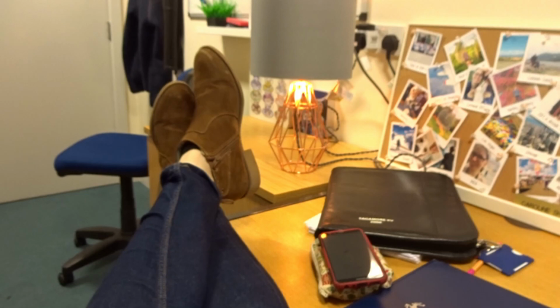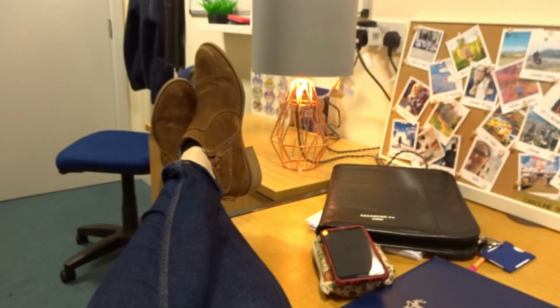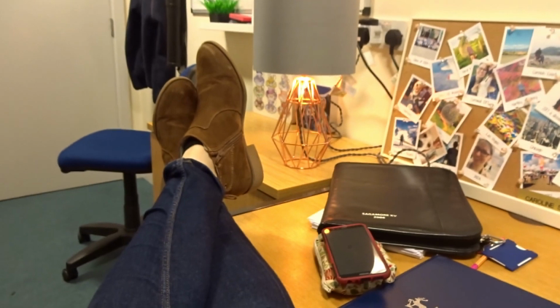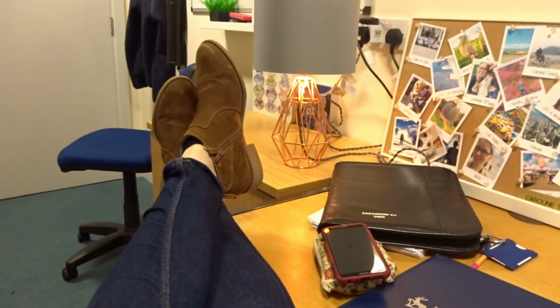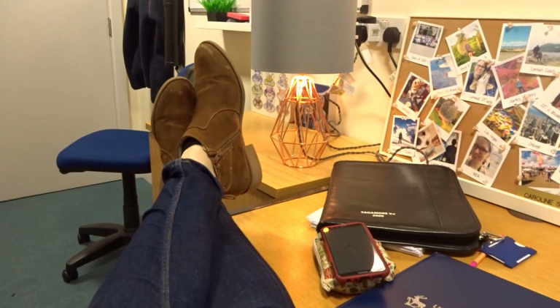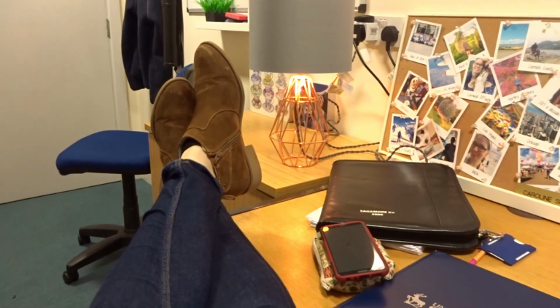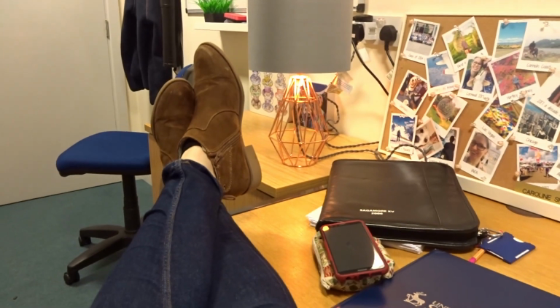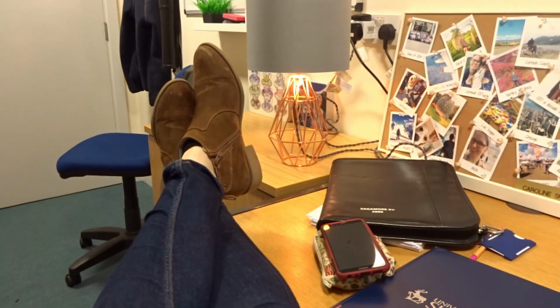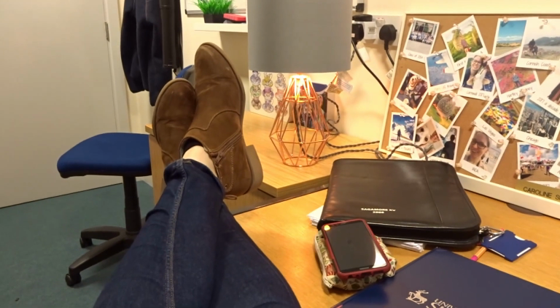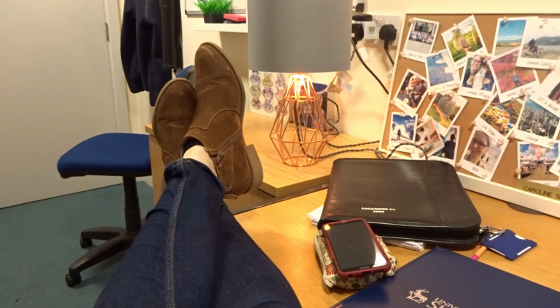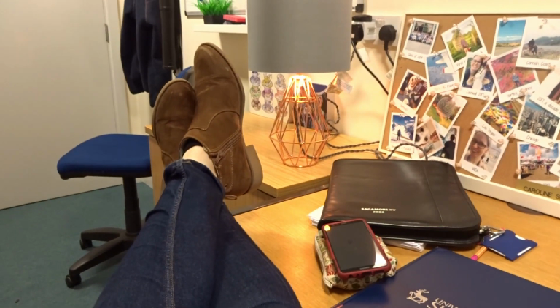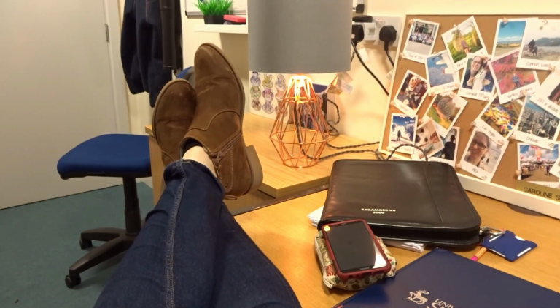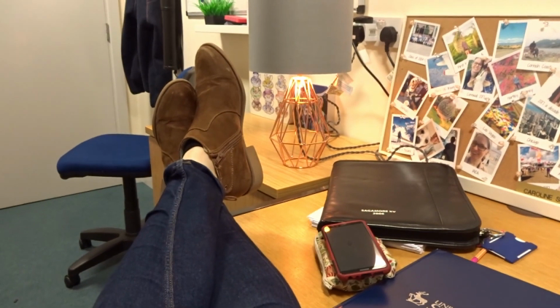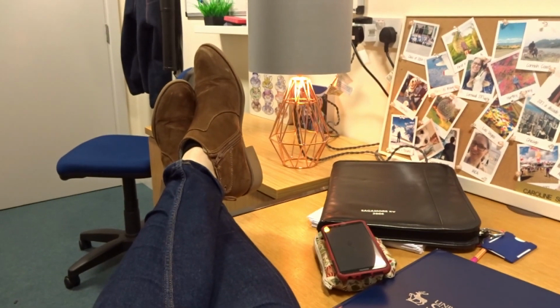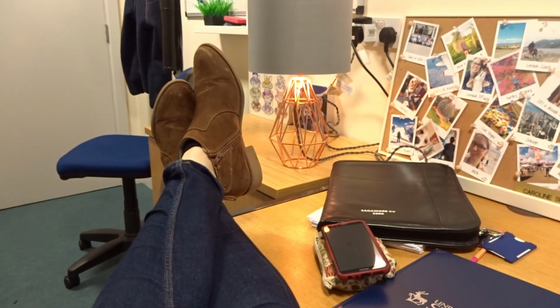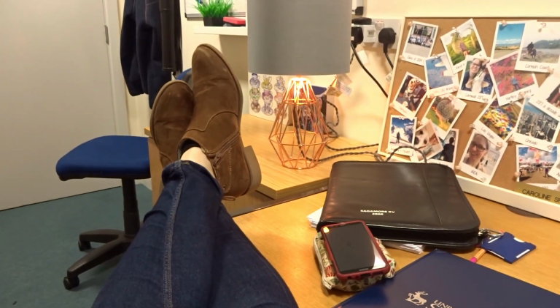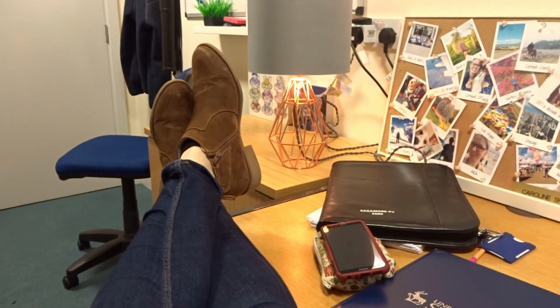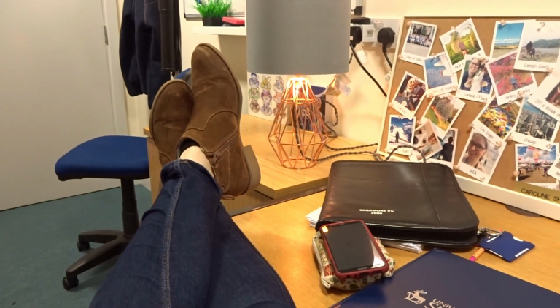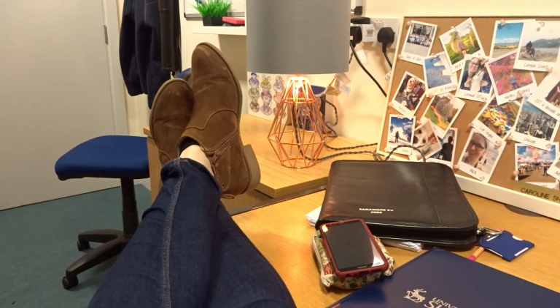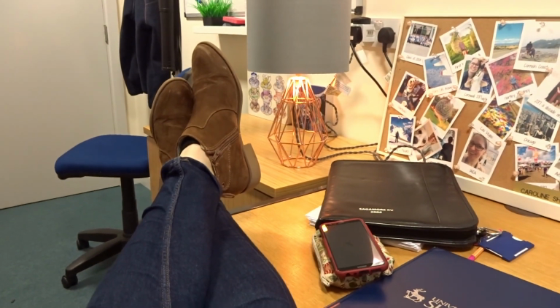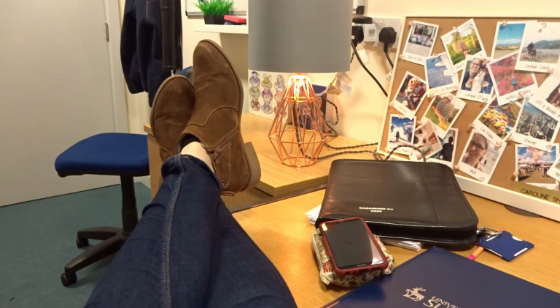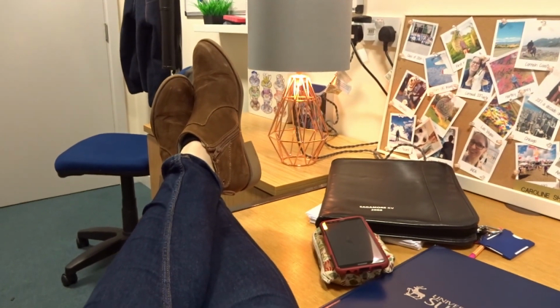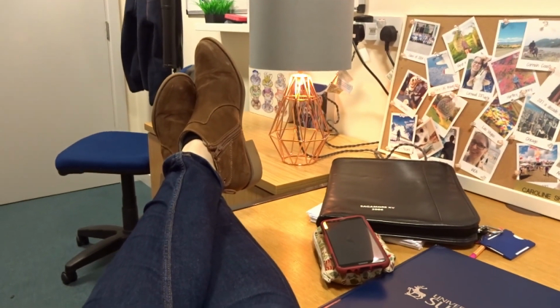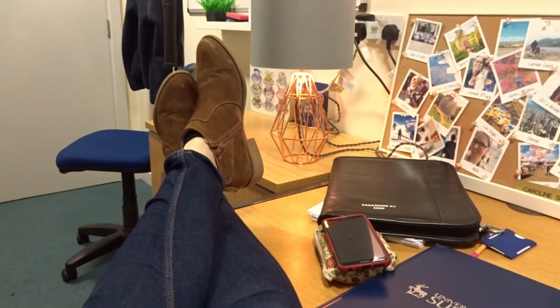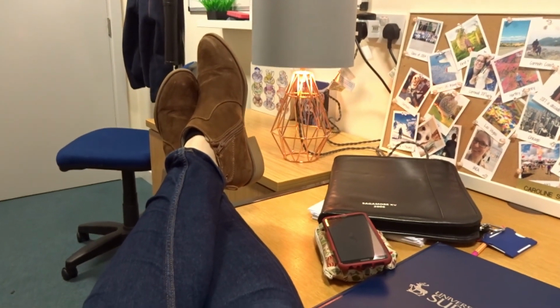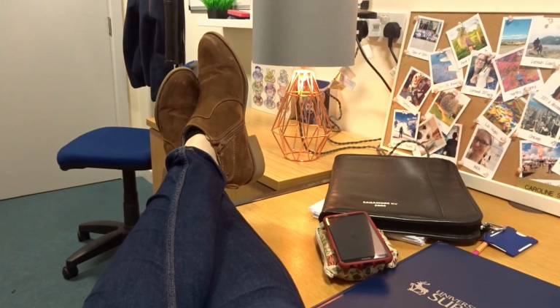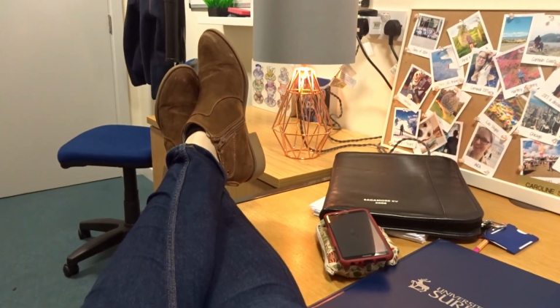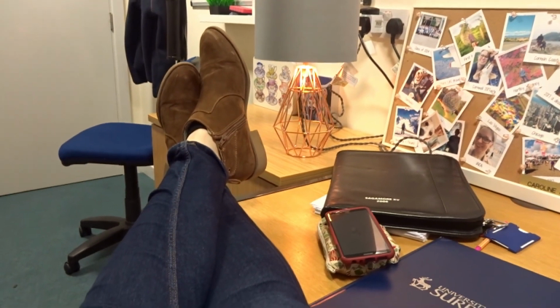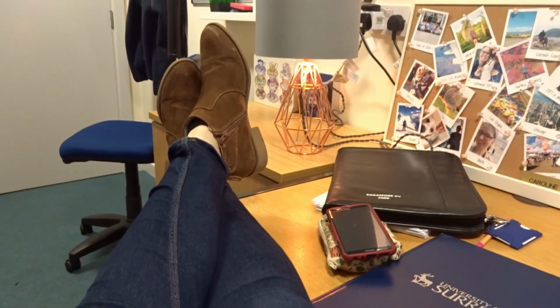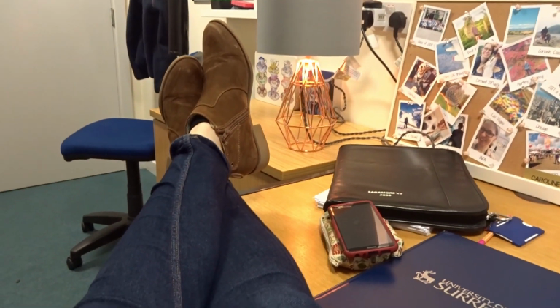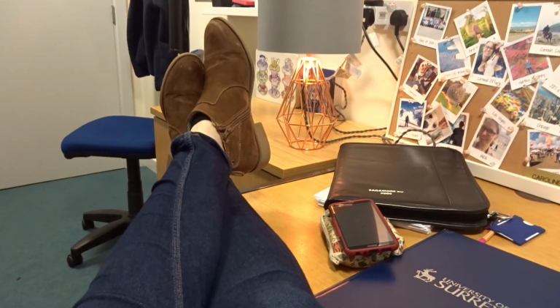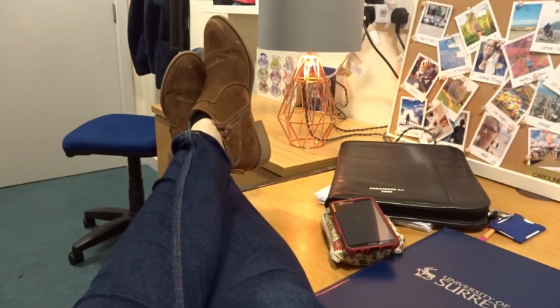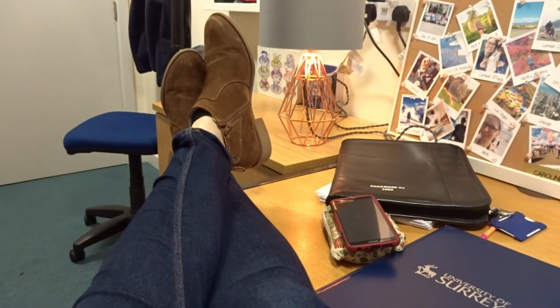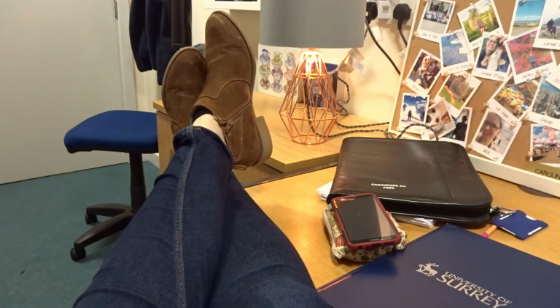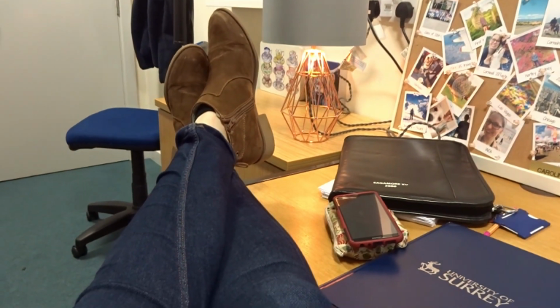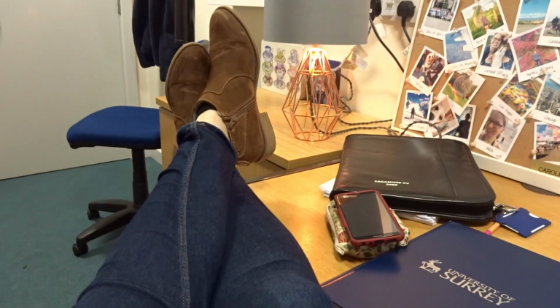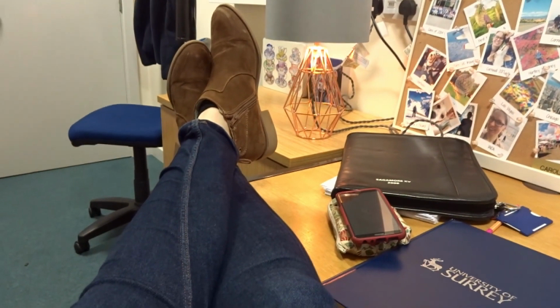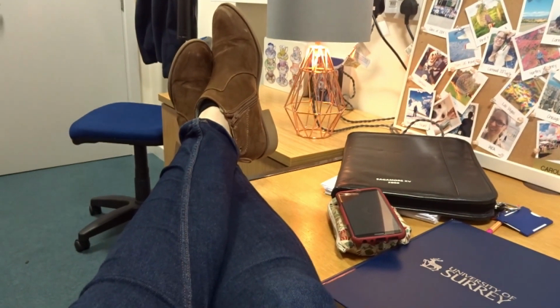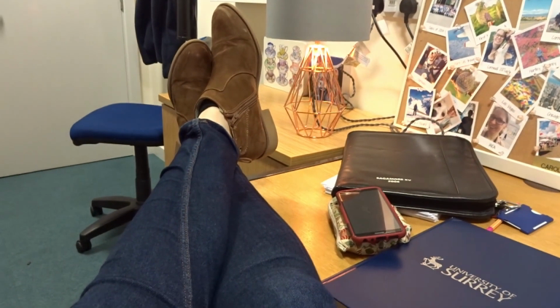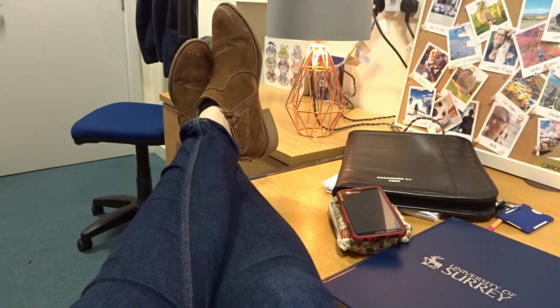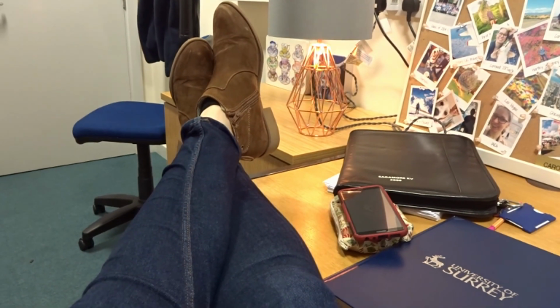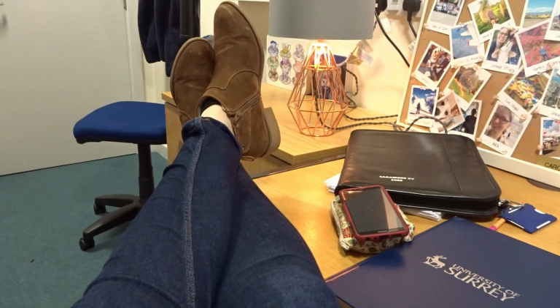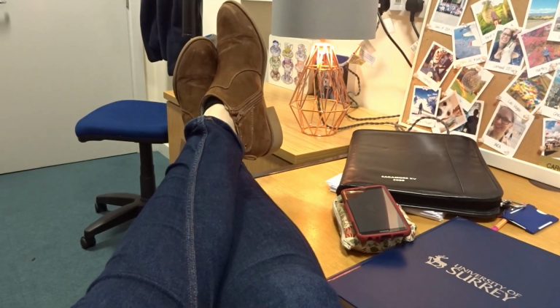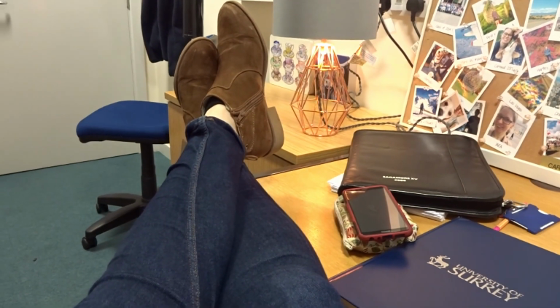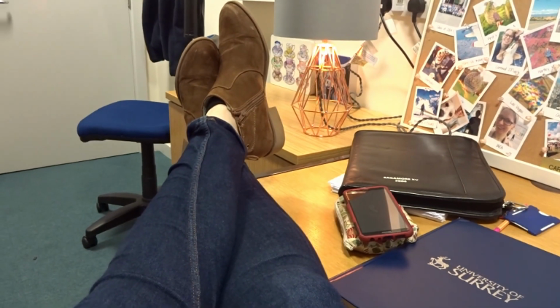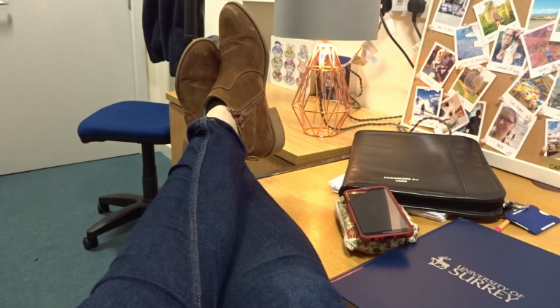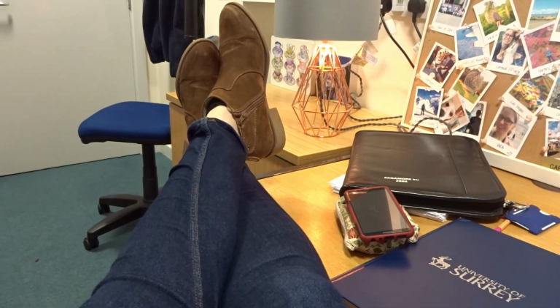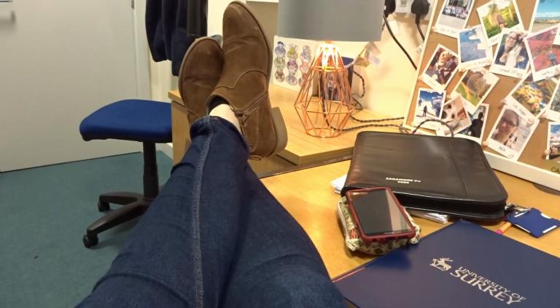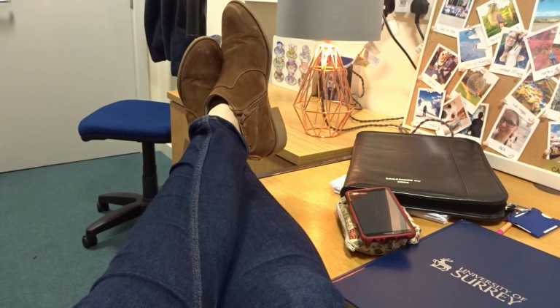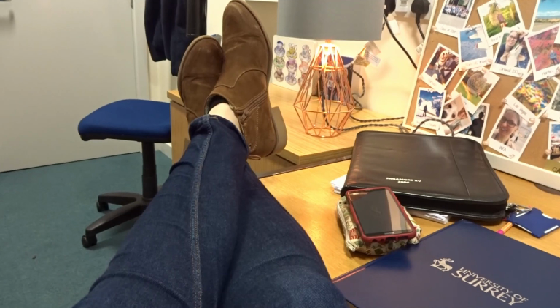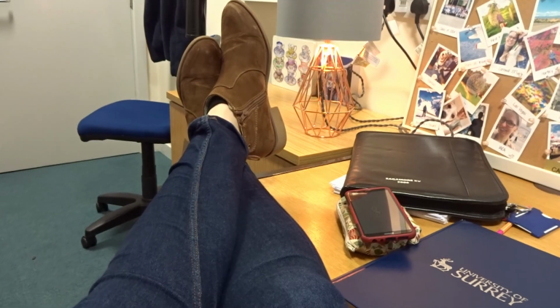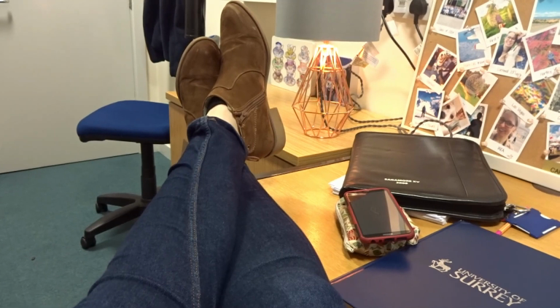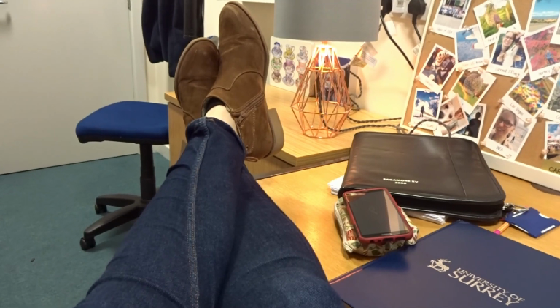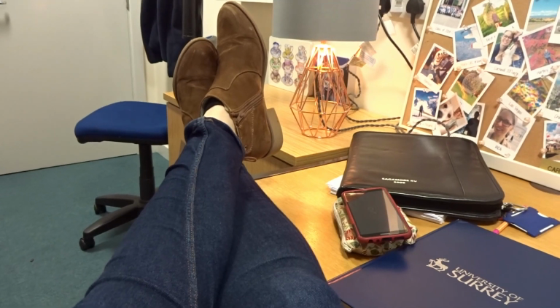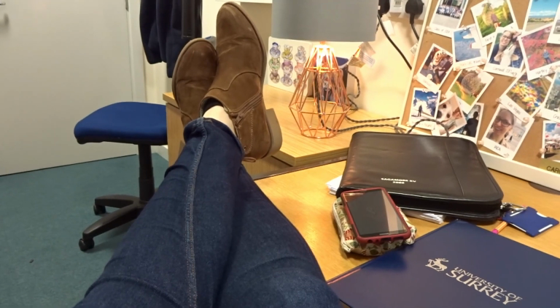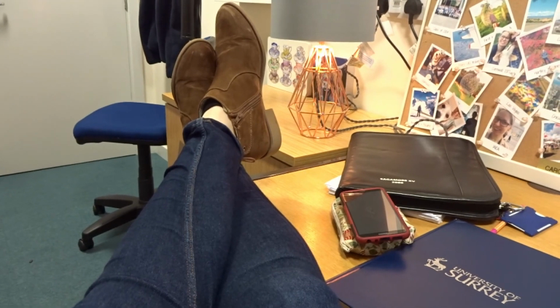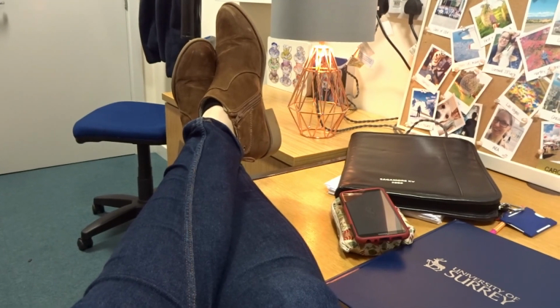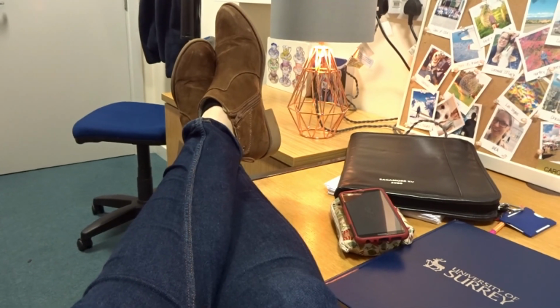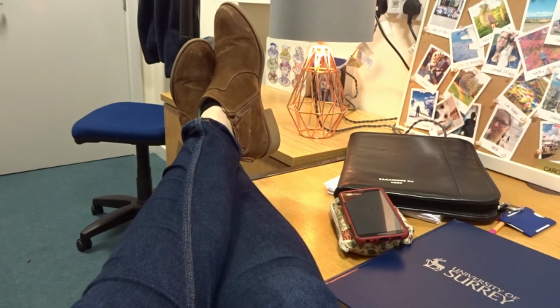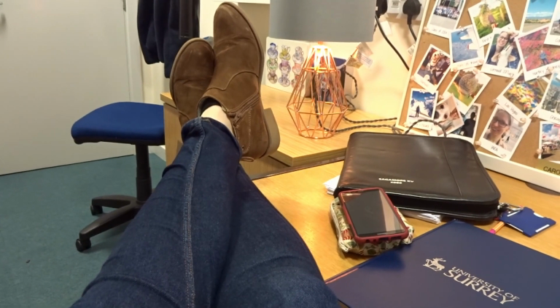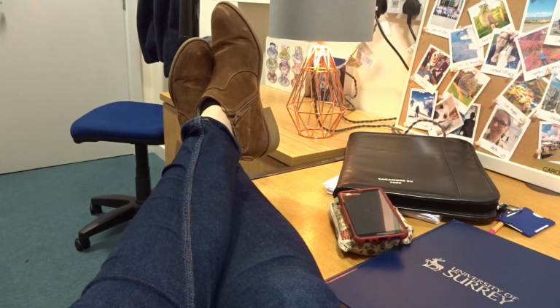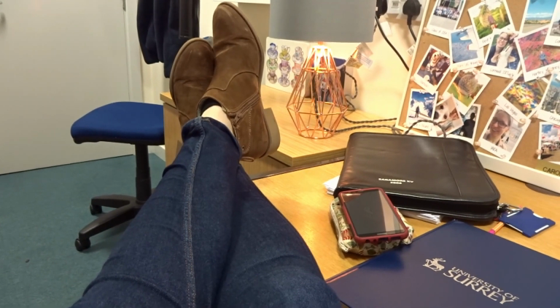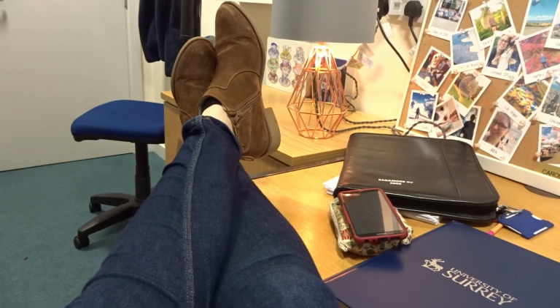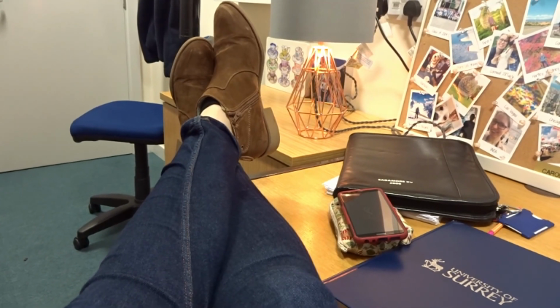I'm not sure I'm meant to have my feet up on my desk, but sometimes after a long day, it's just needed.